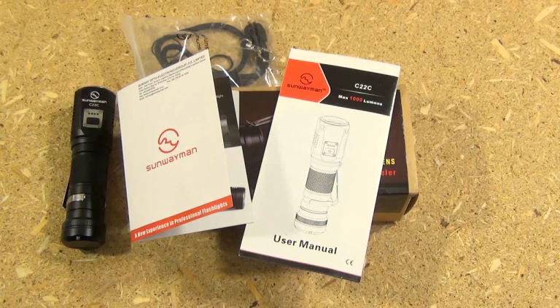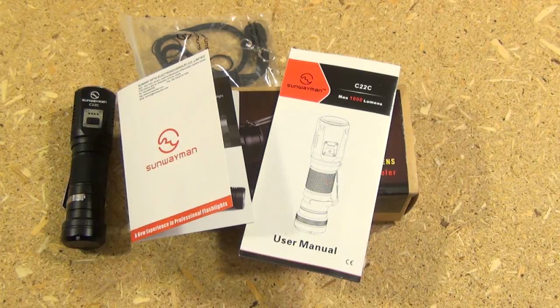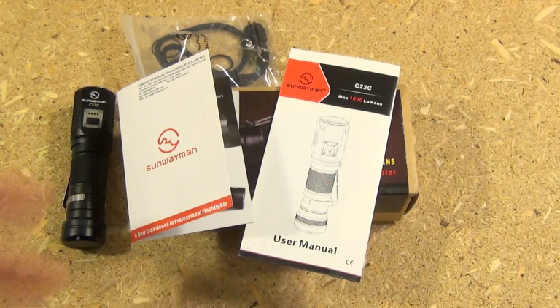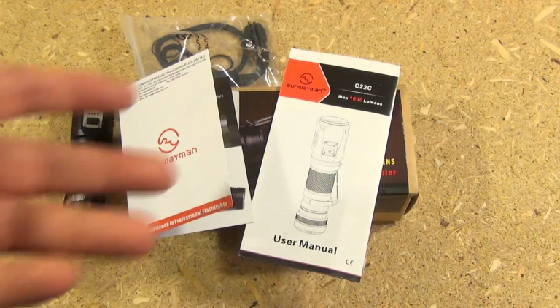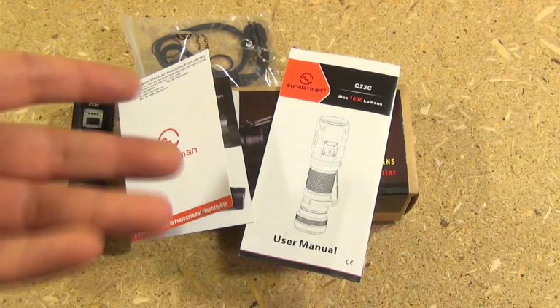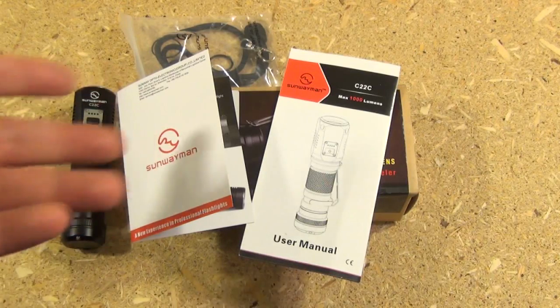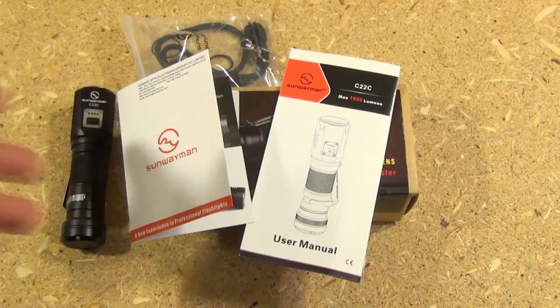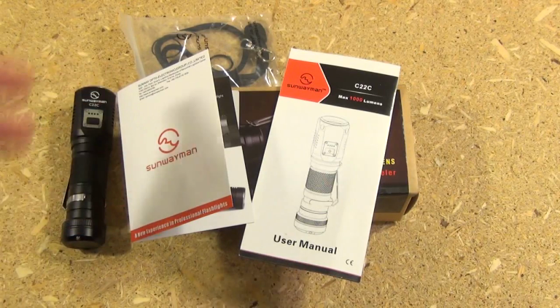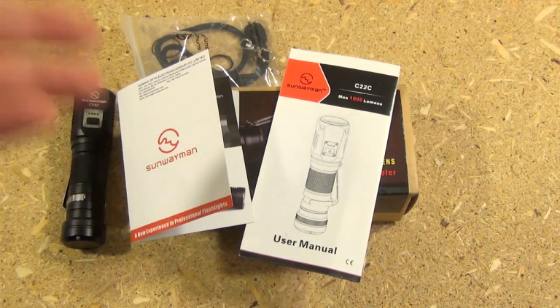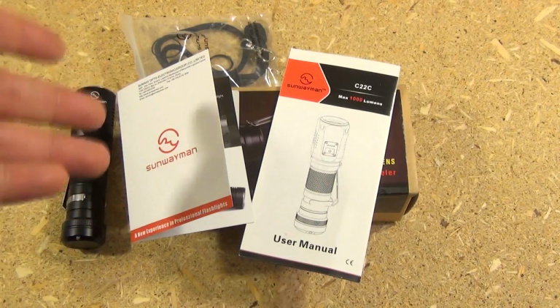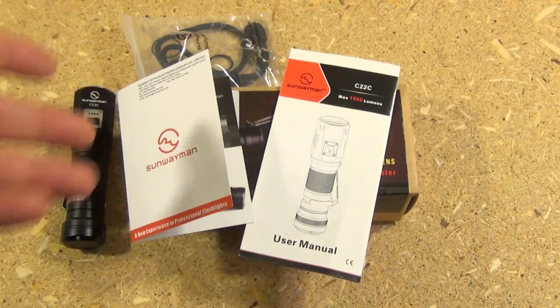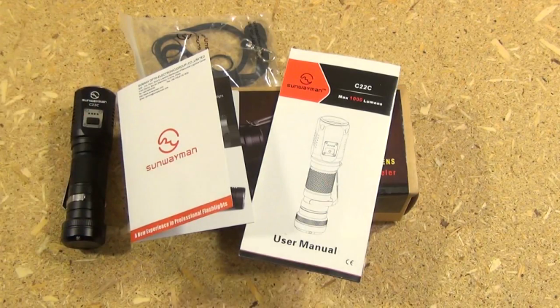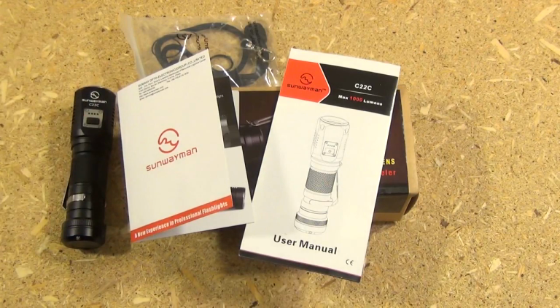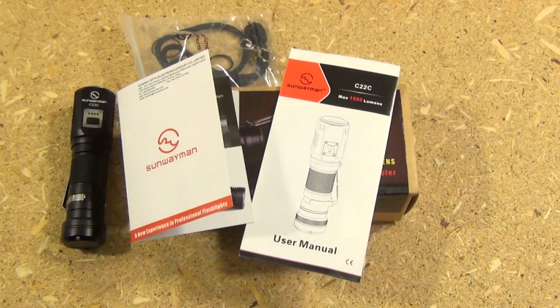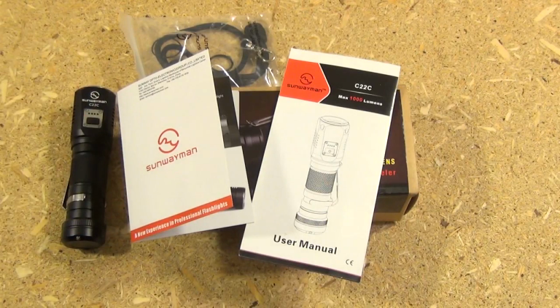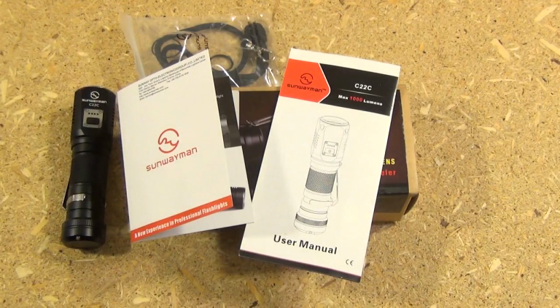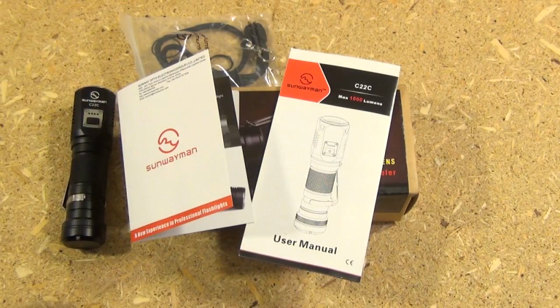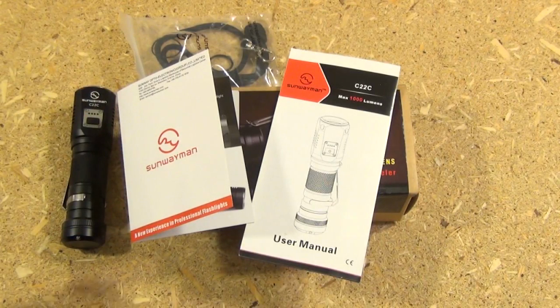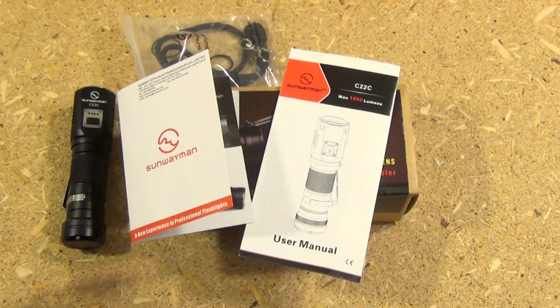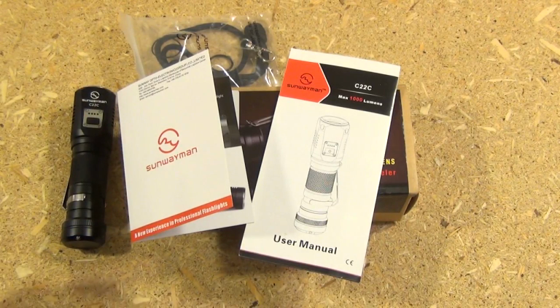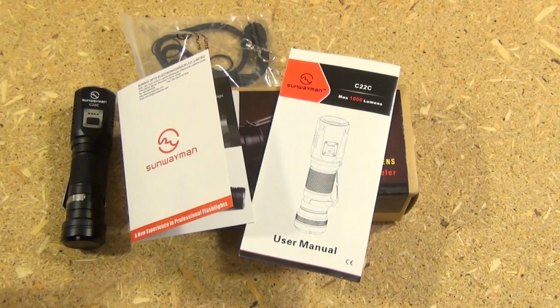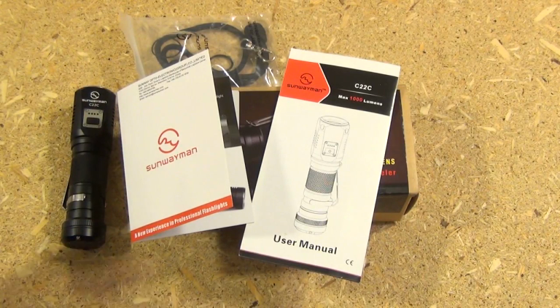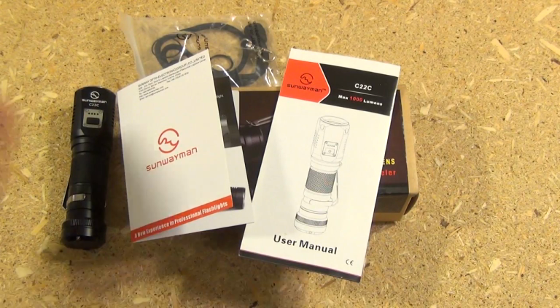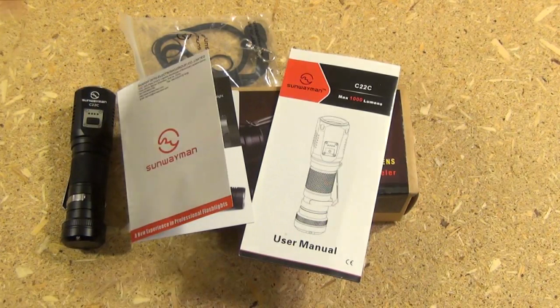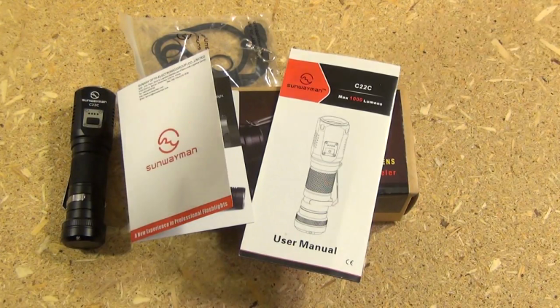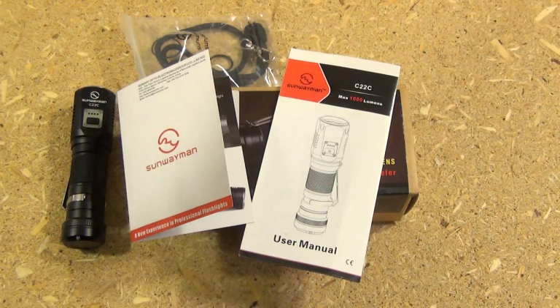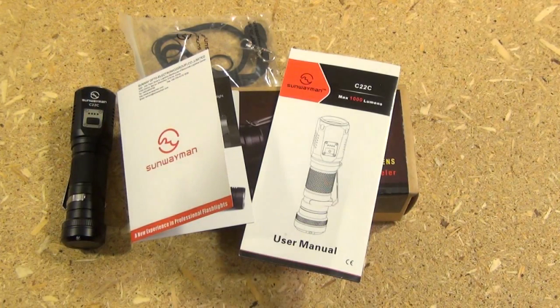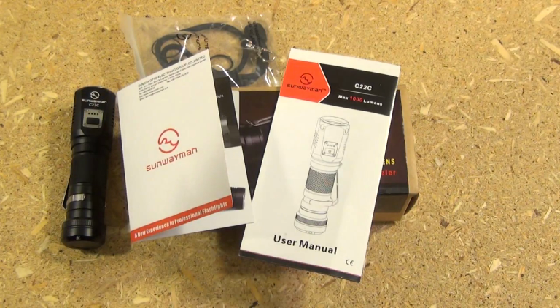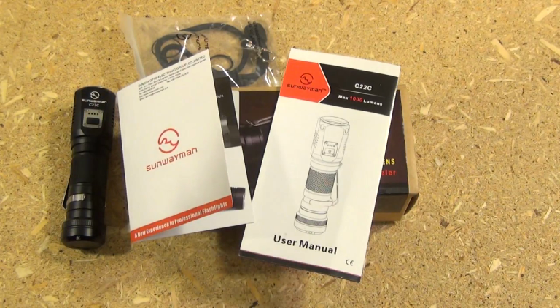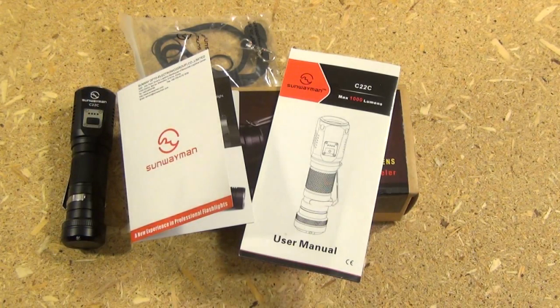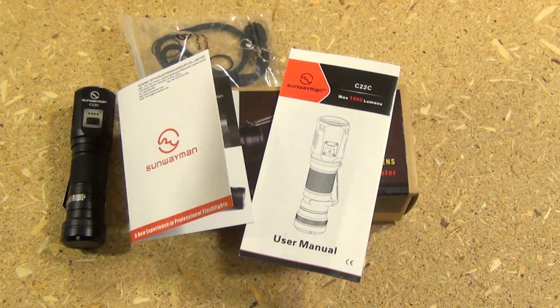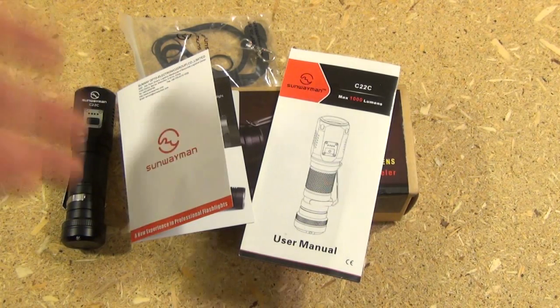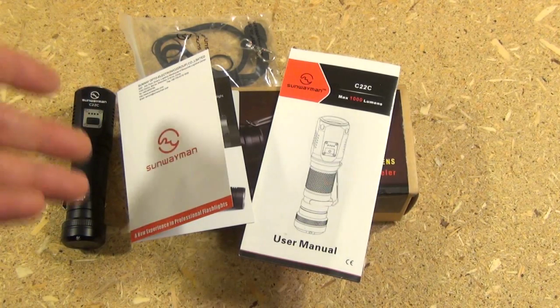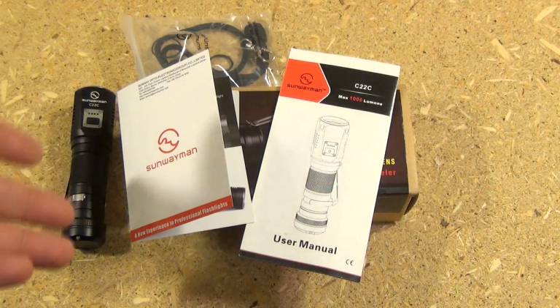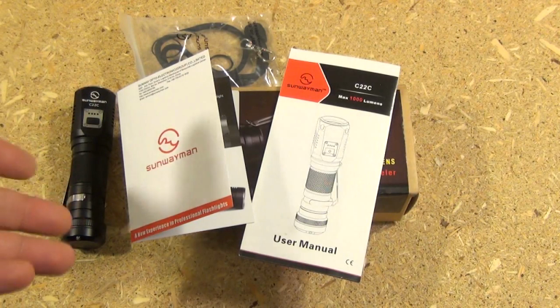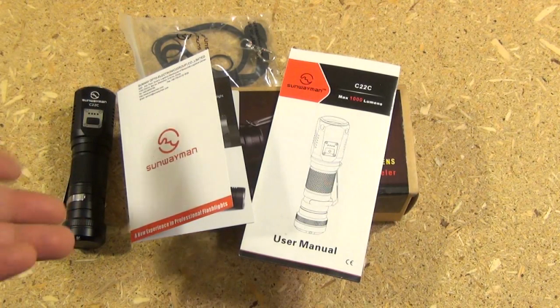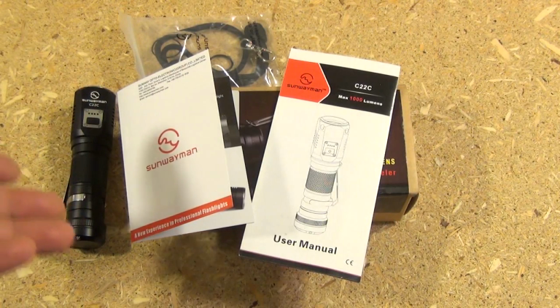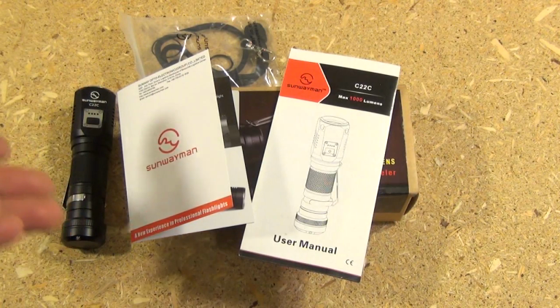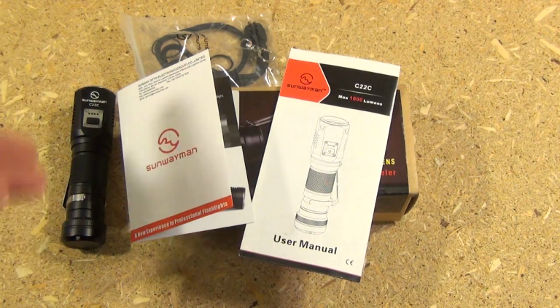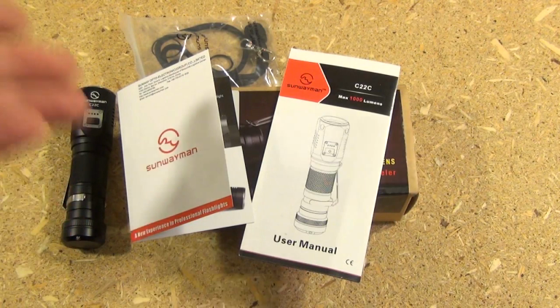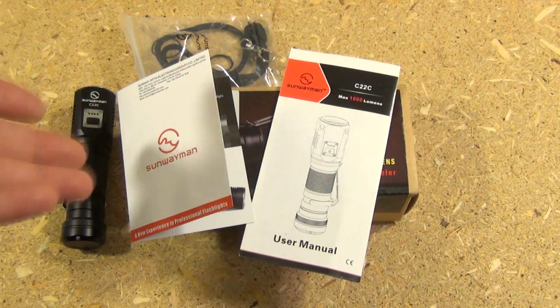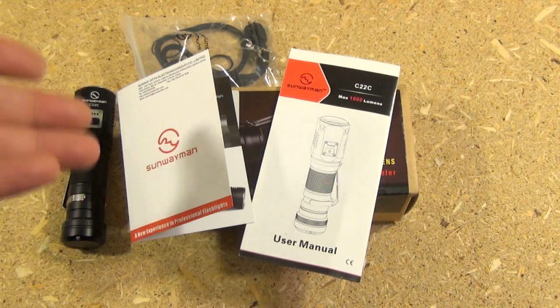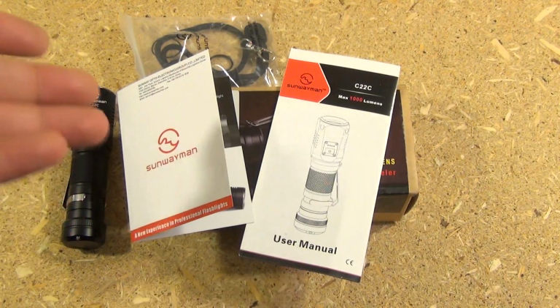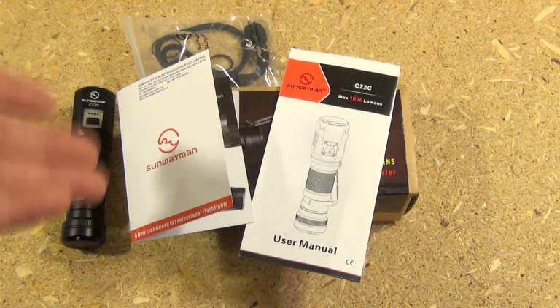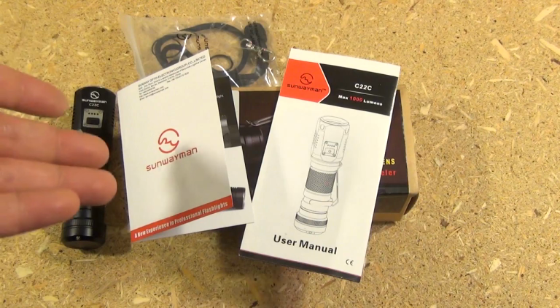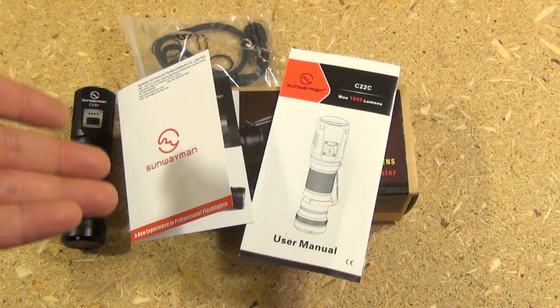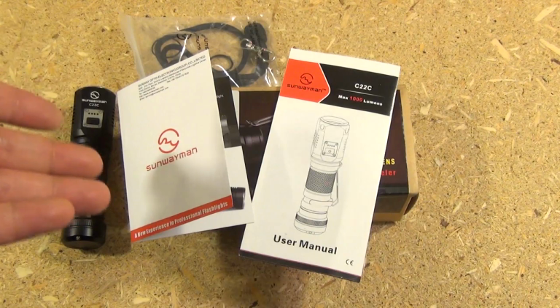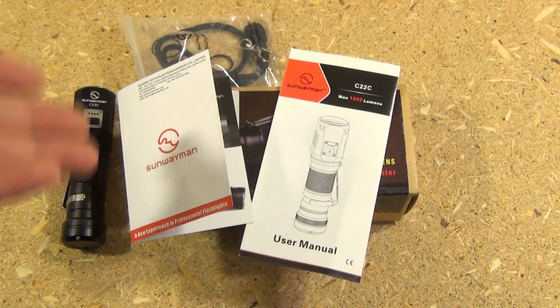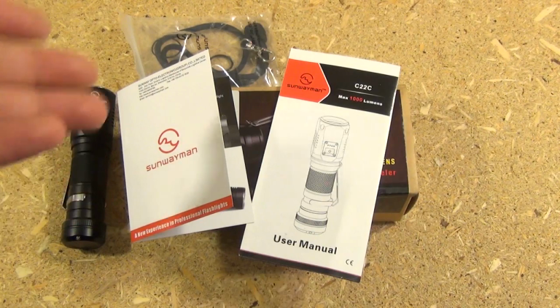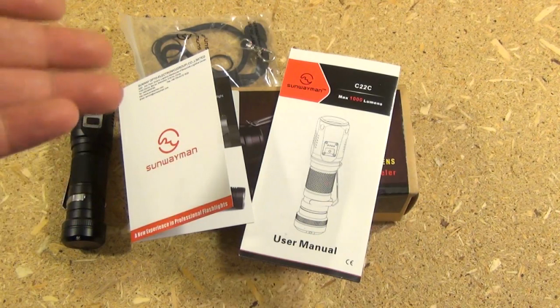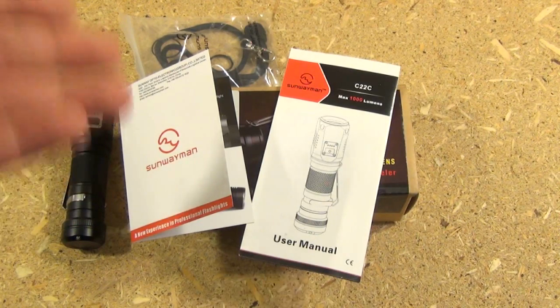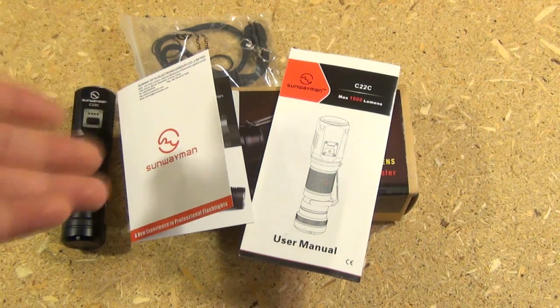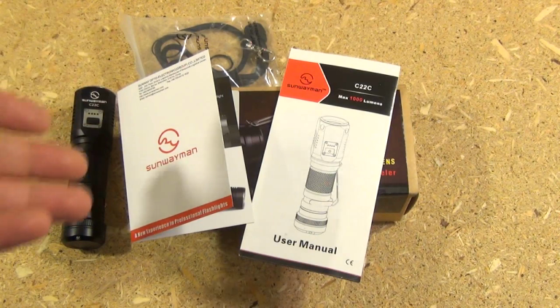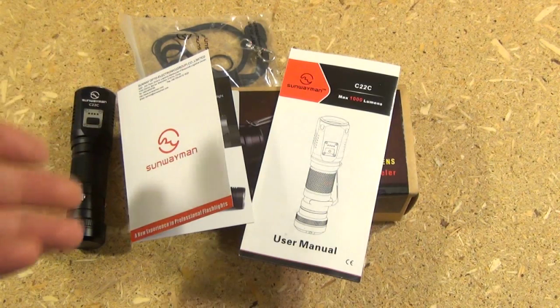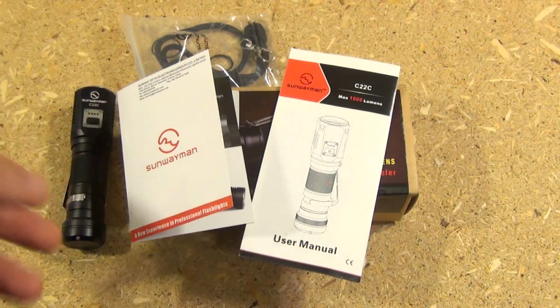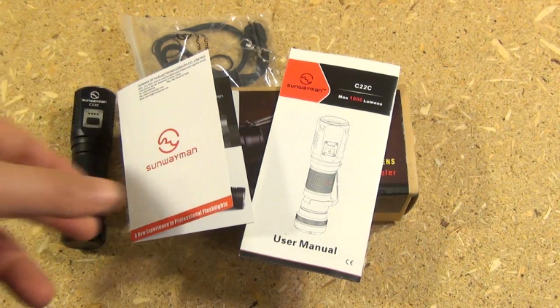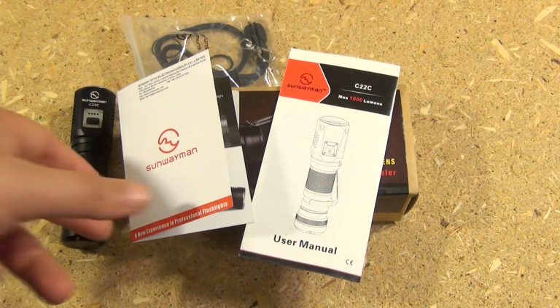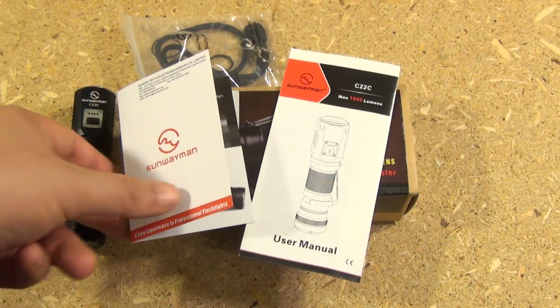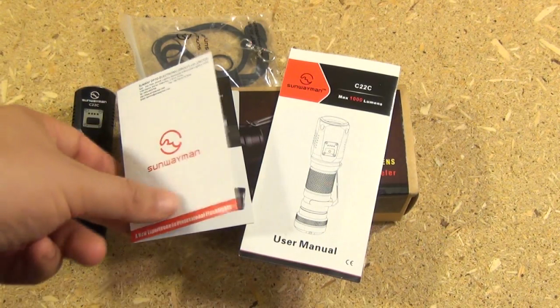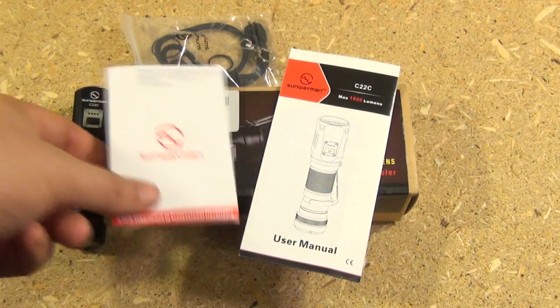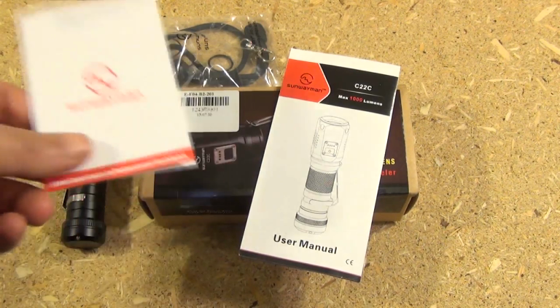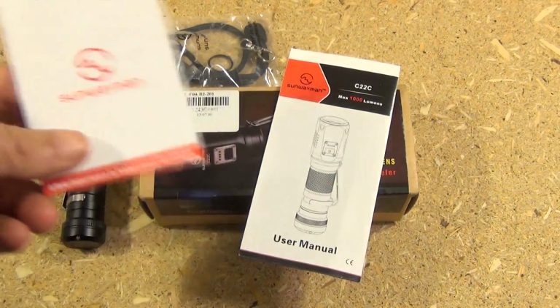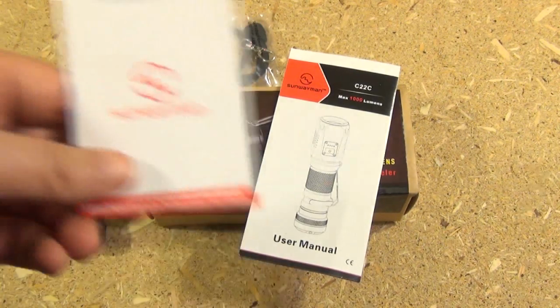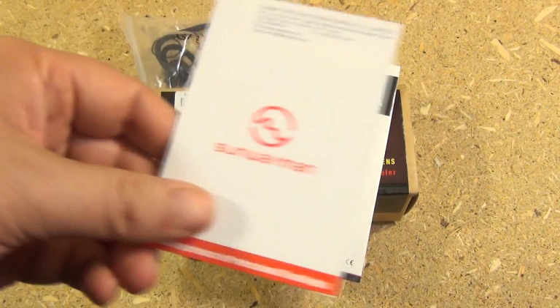Hey YouTube! Here with another flashlight review. This is the very first light I've ever had by this brand, Sunway Man.